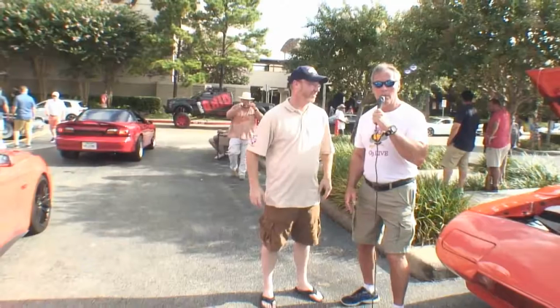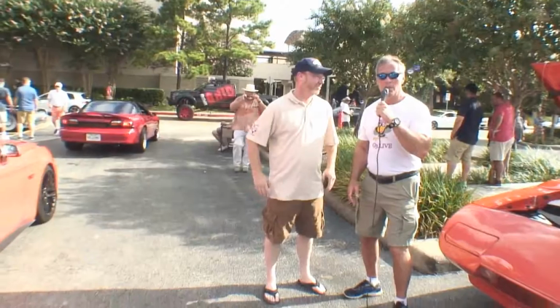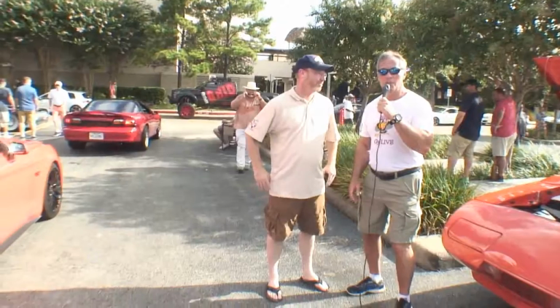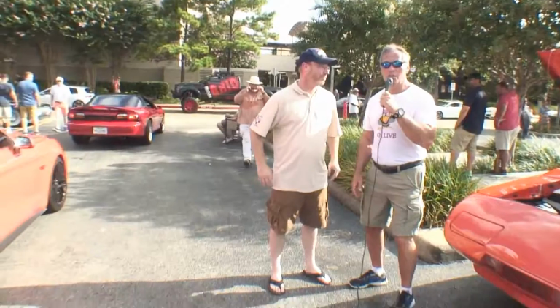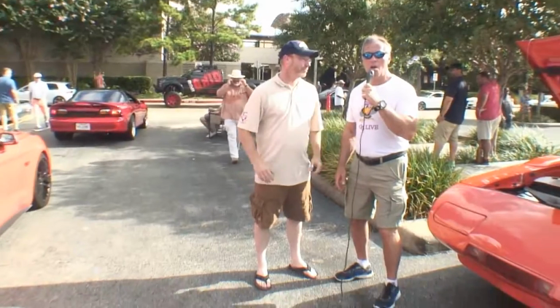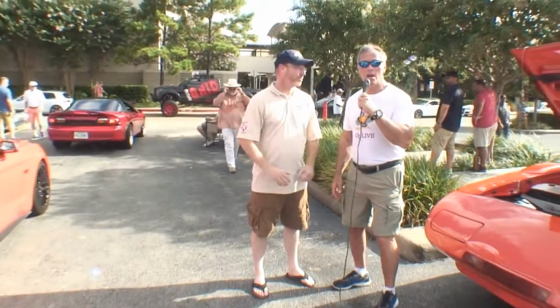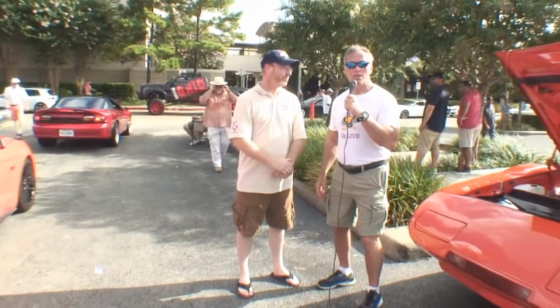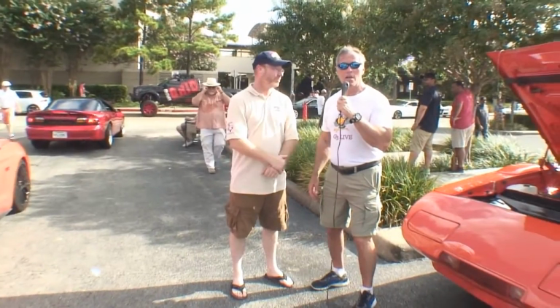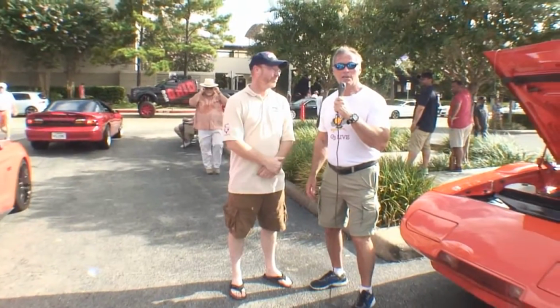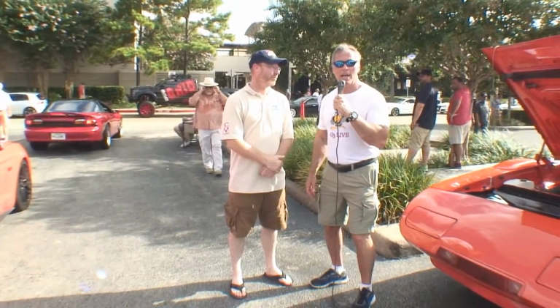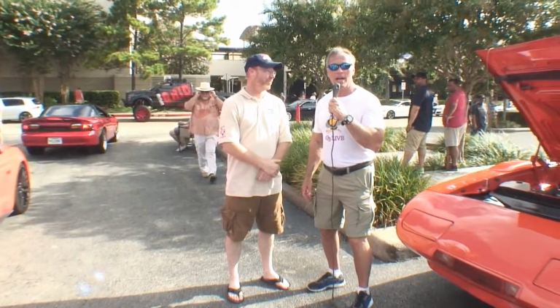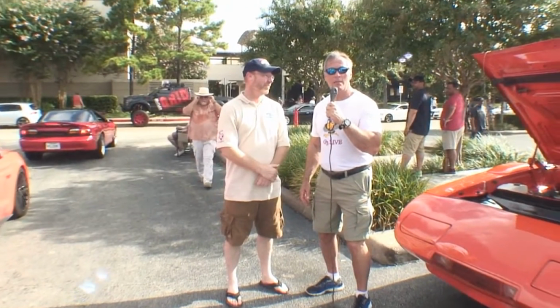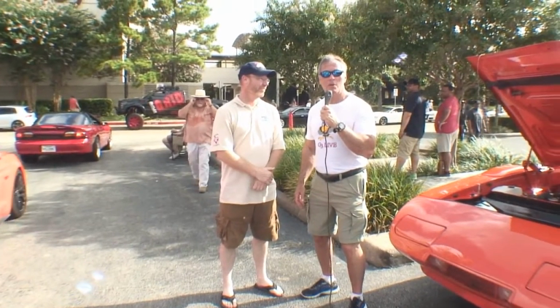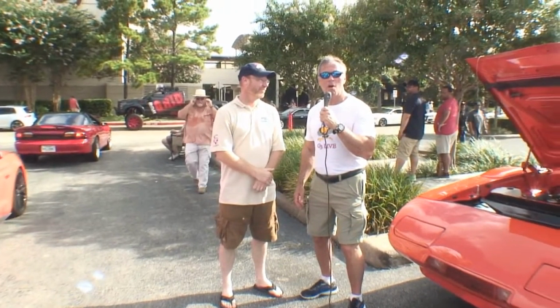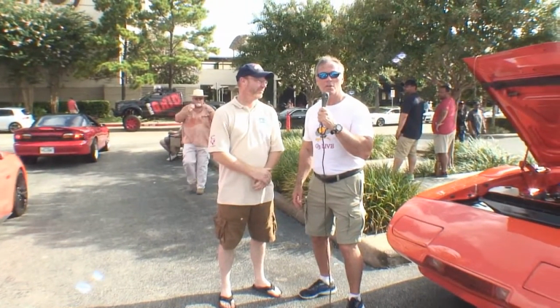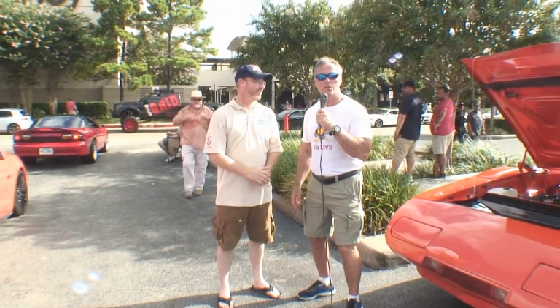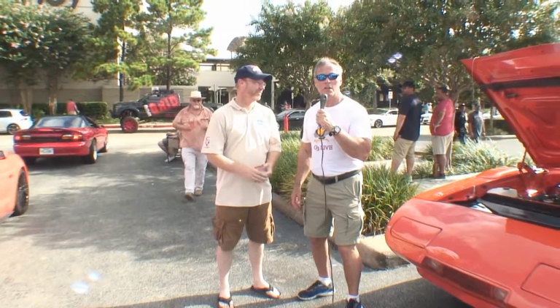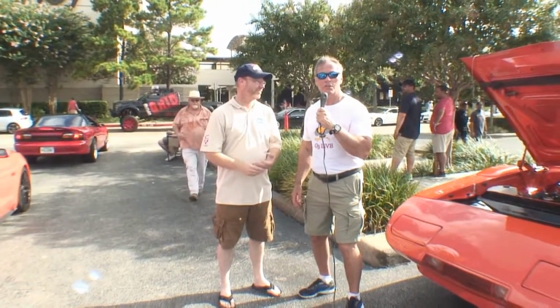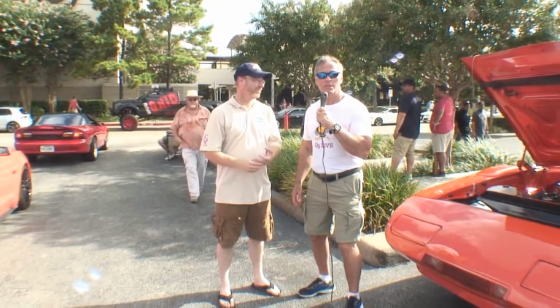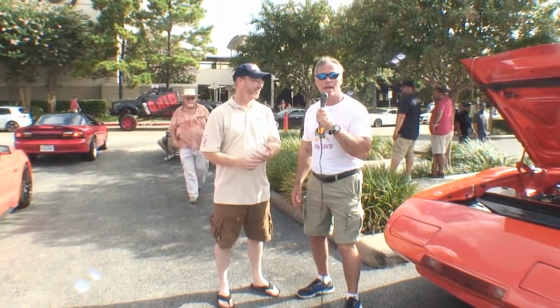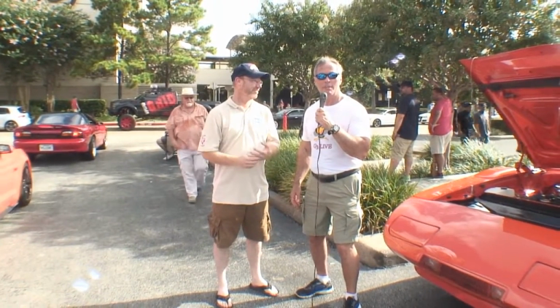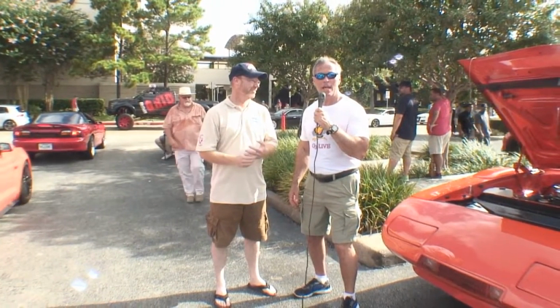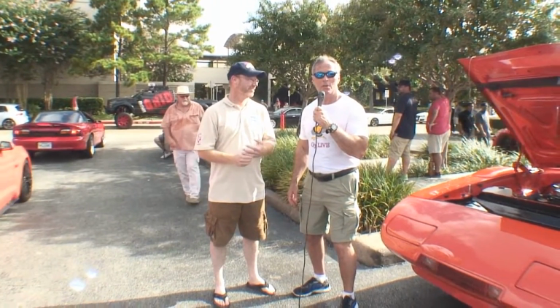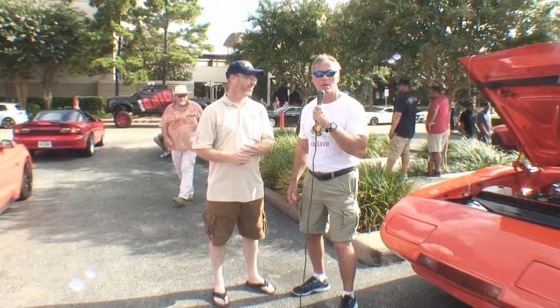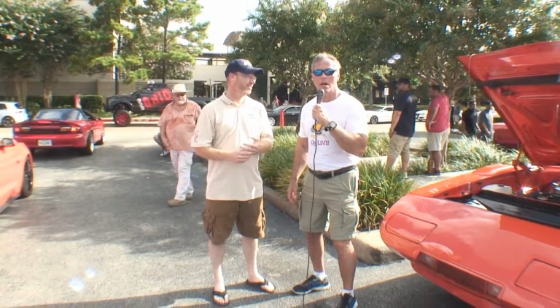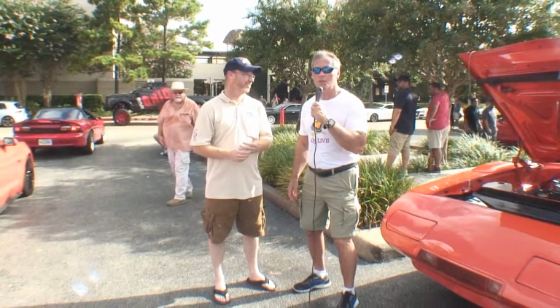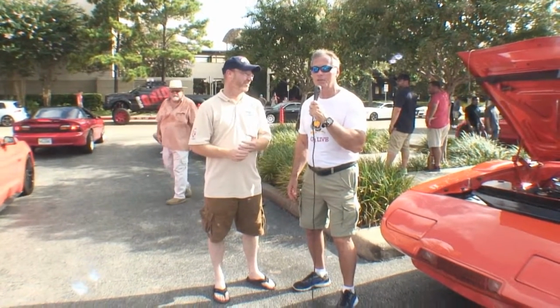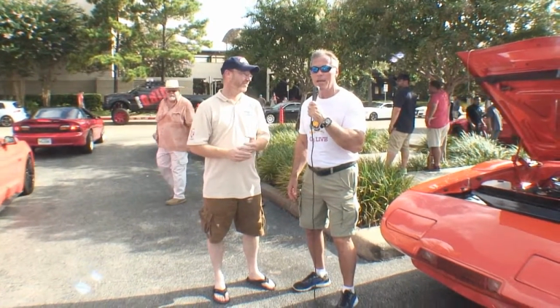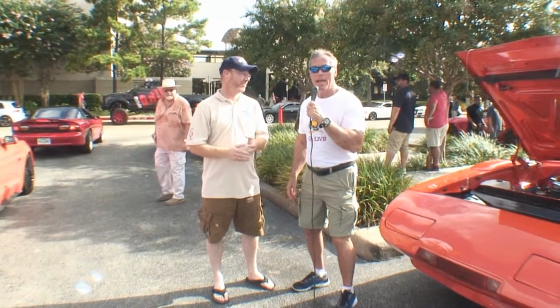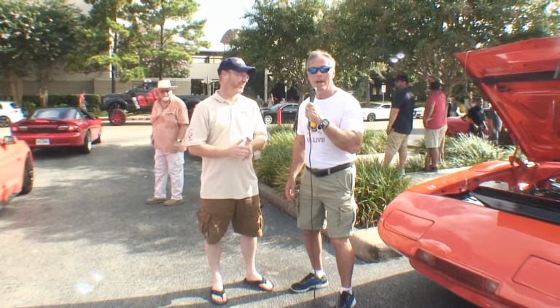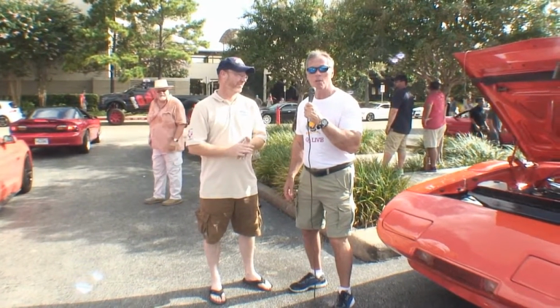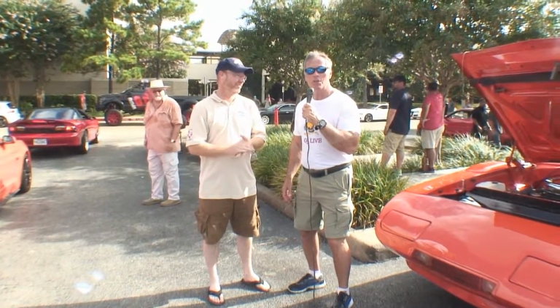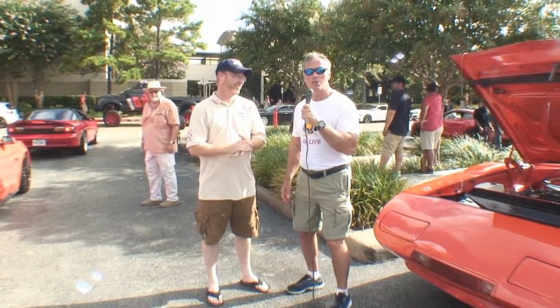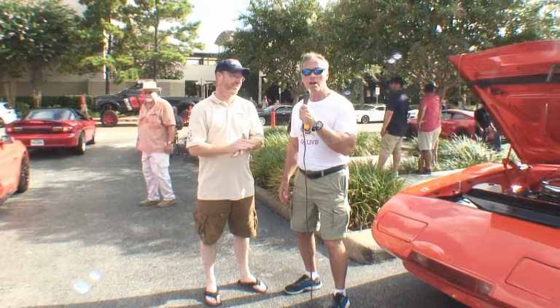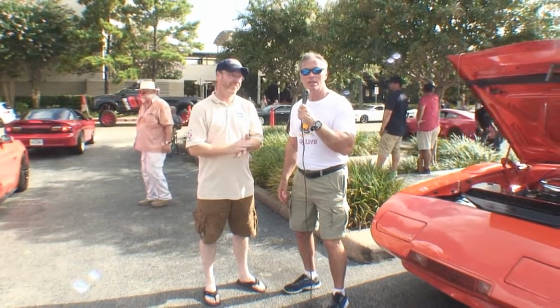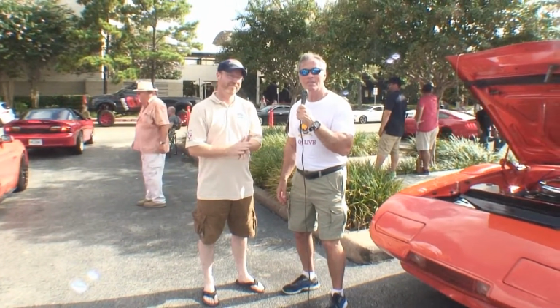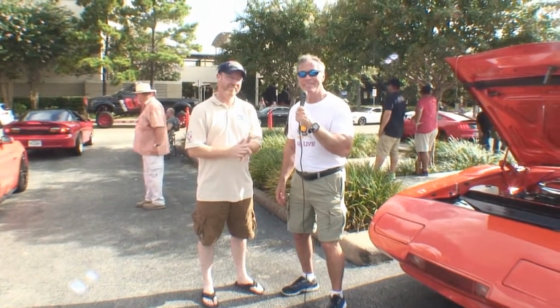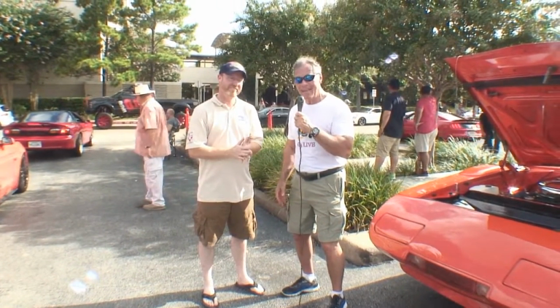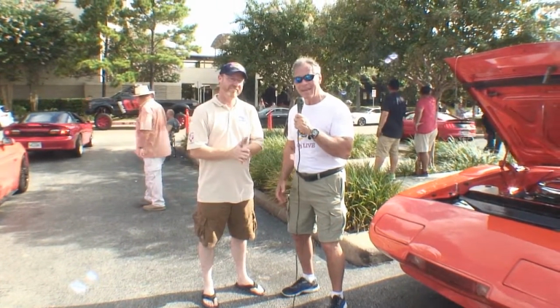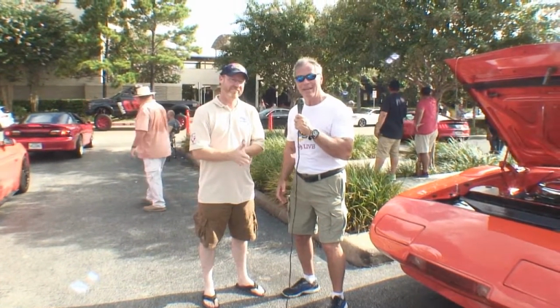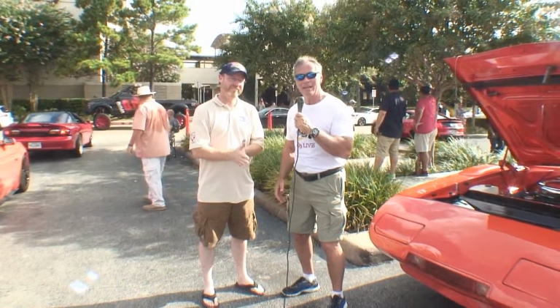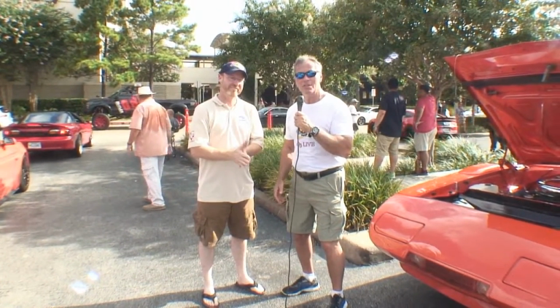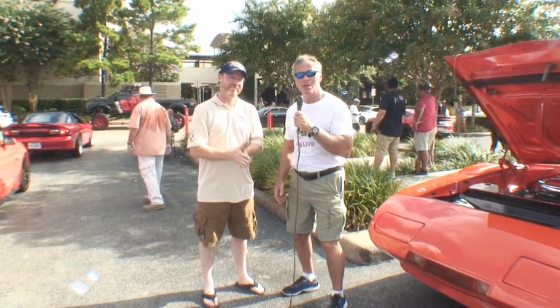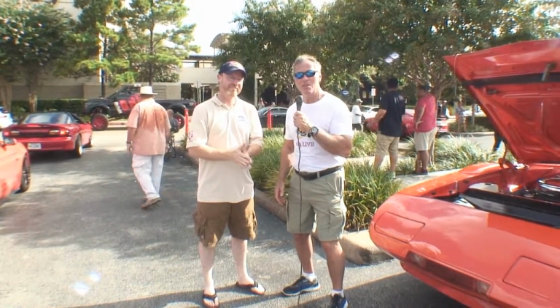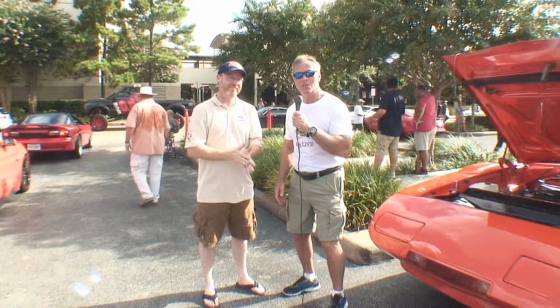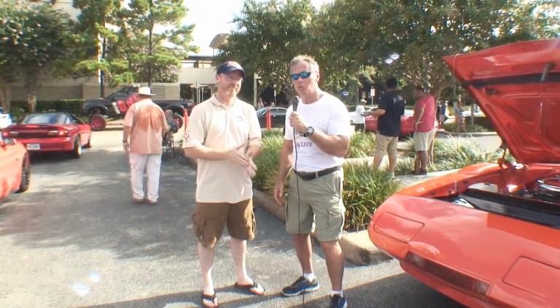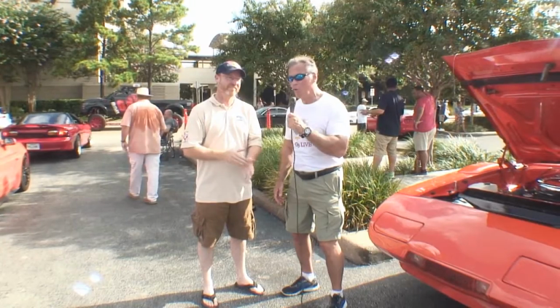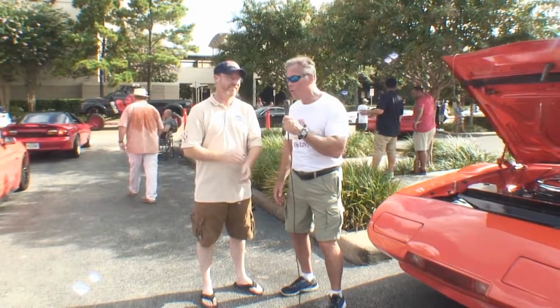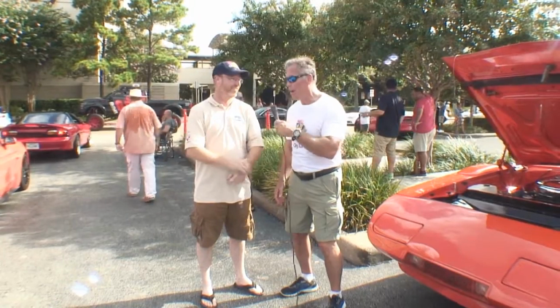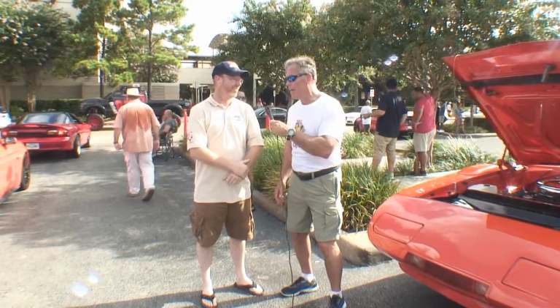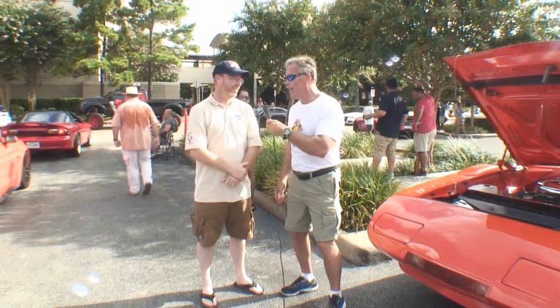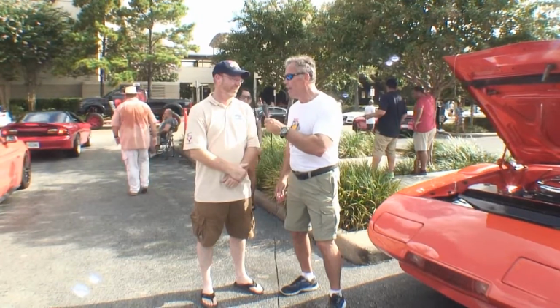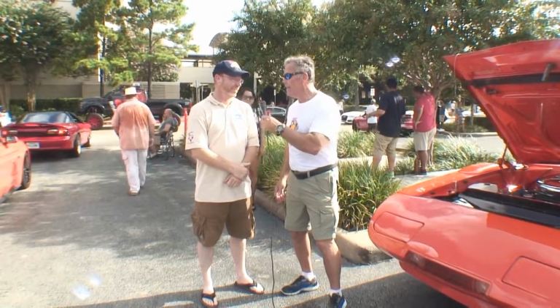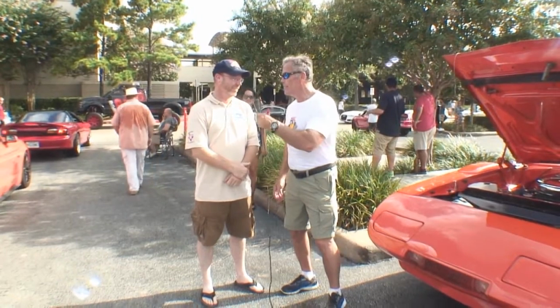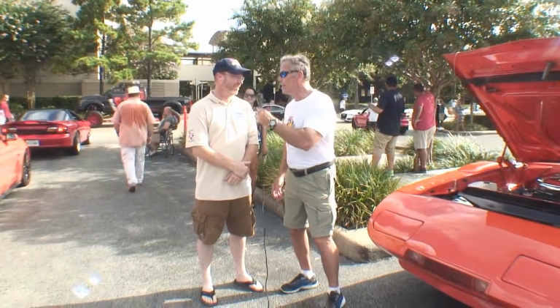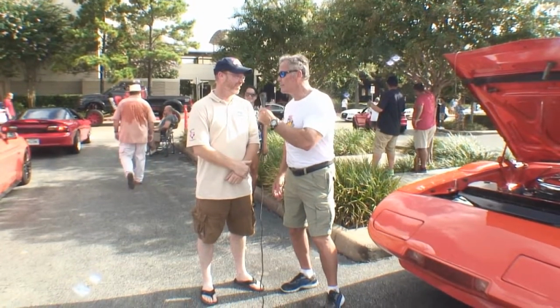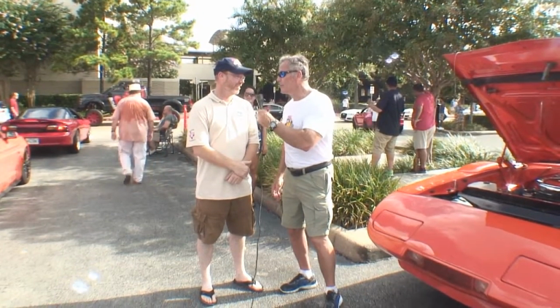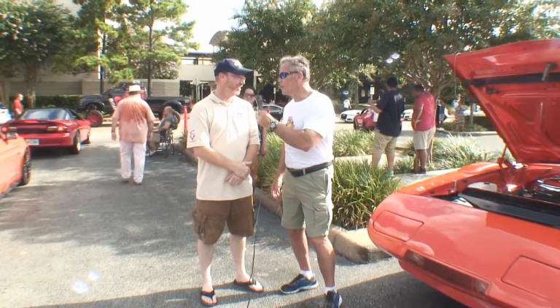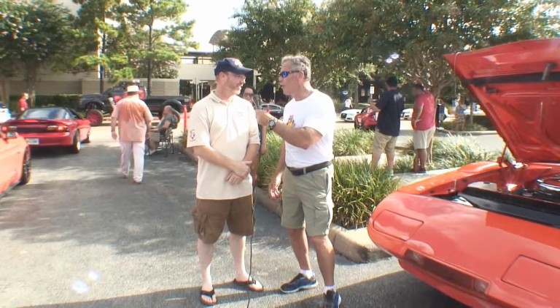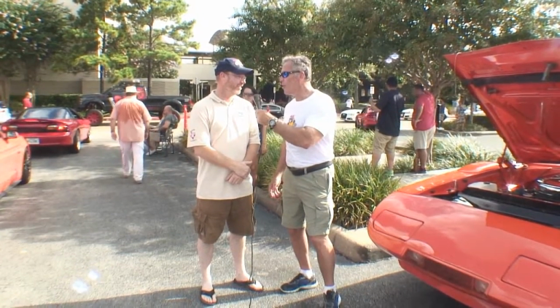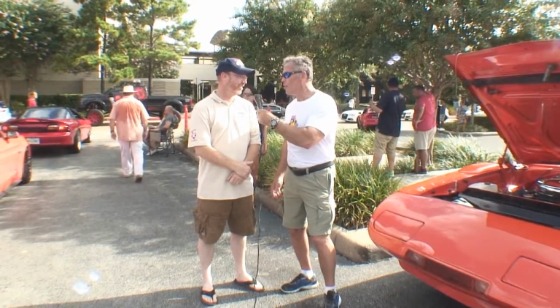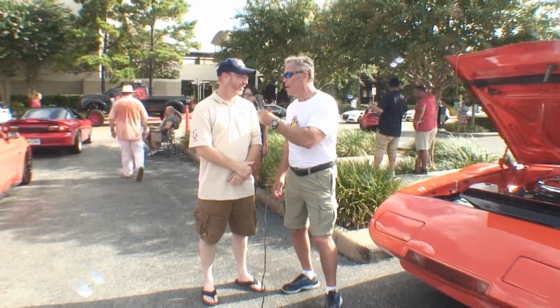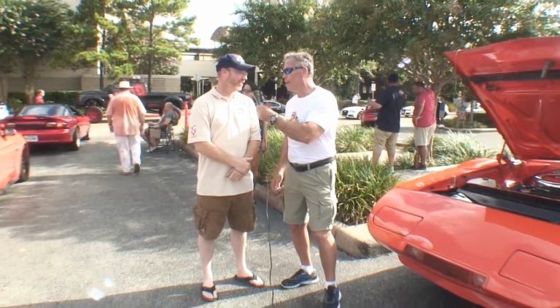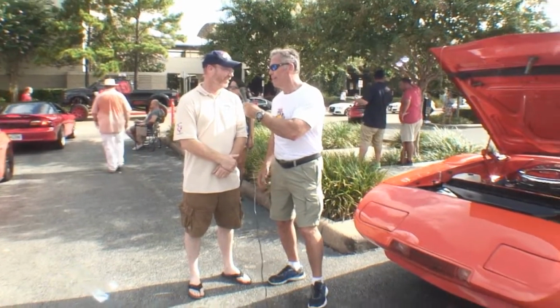This is Cars All The Time, Car Search Engine, and I'm your host, and we're standing here talking to Troy. Tell us about your car you got here.